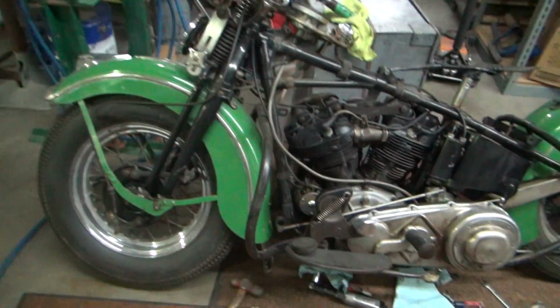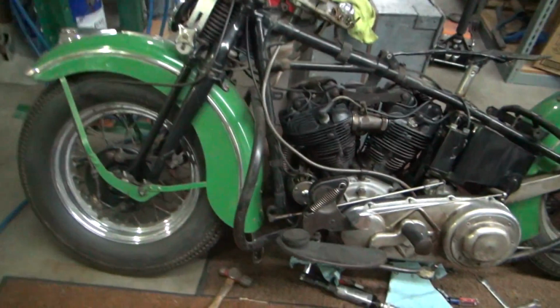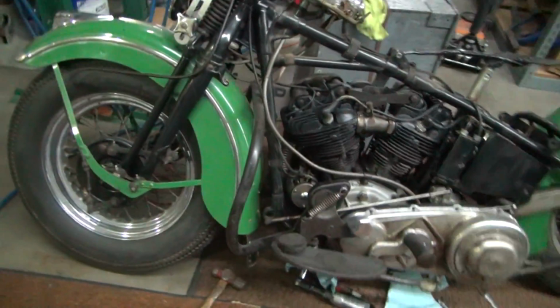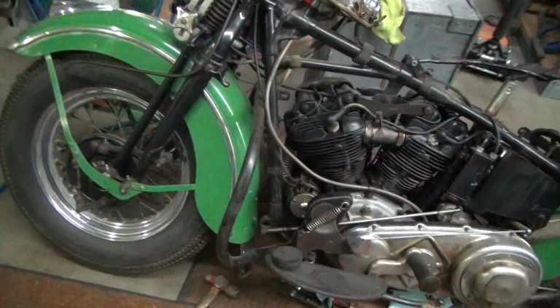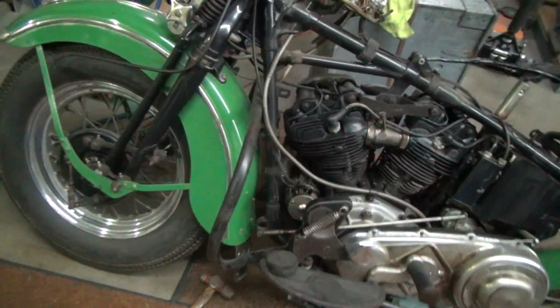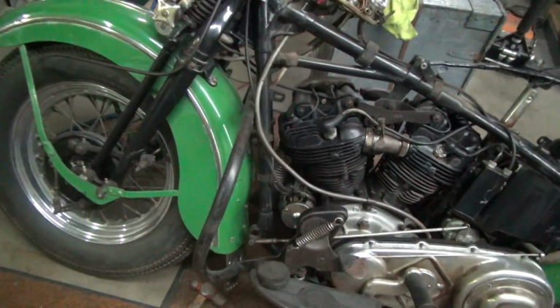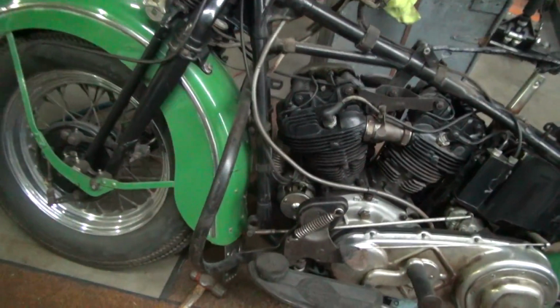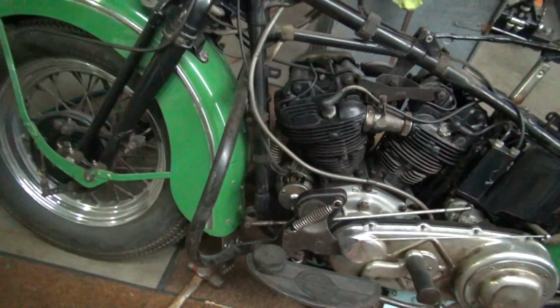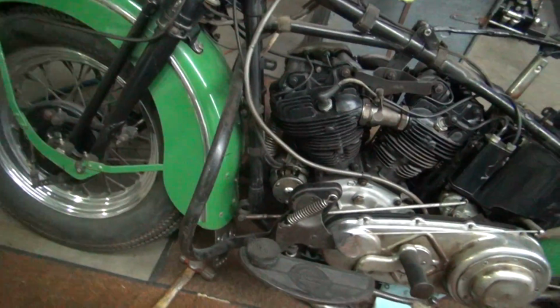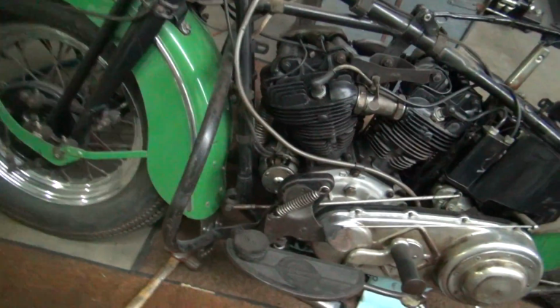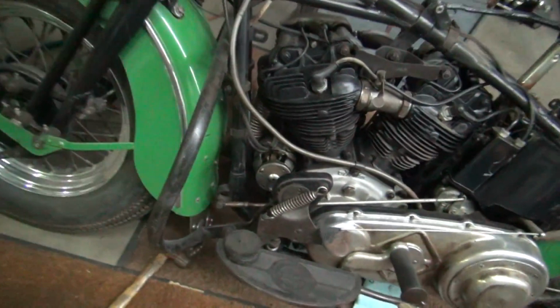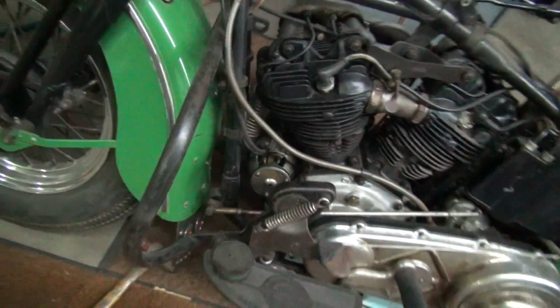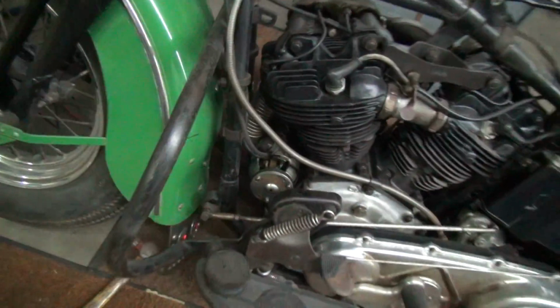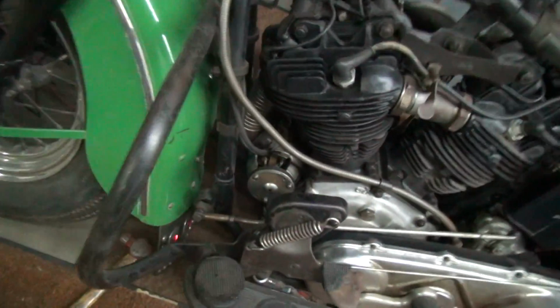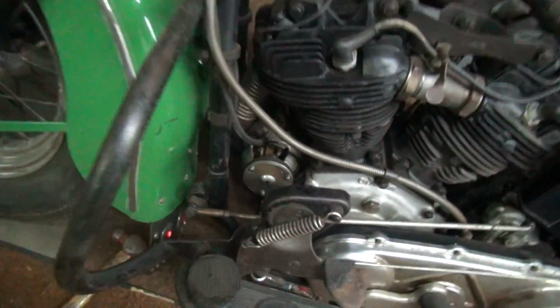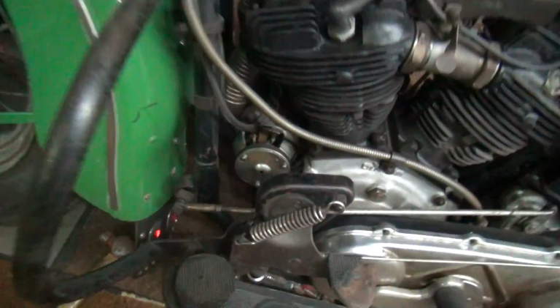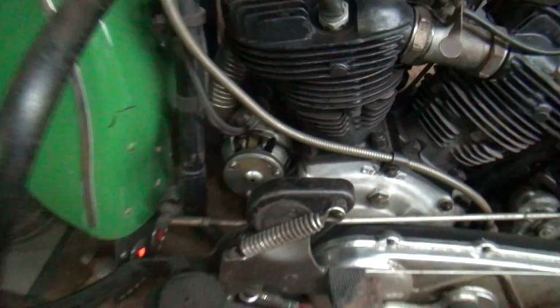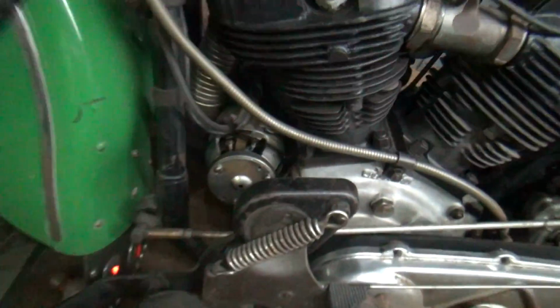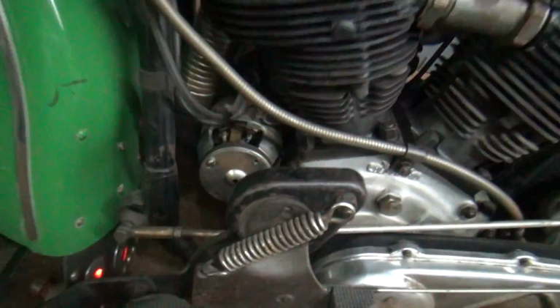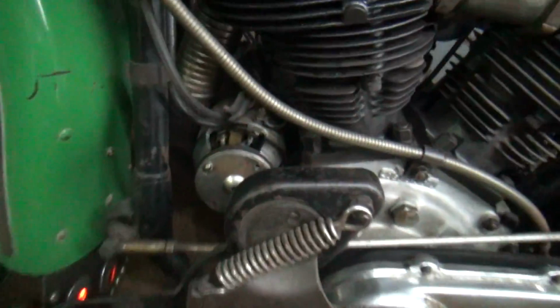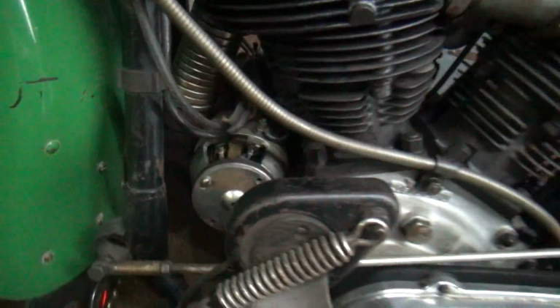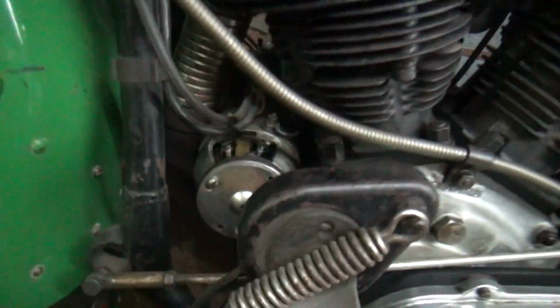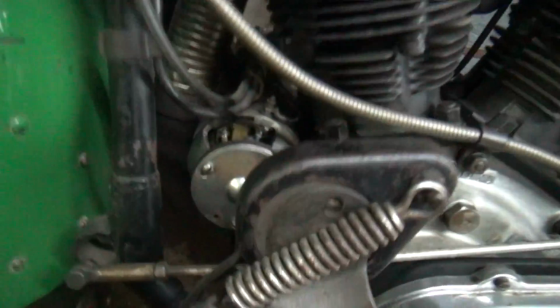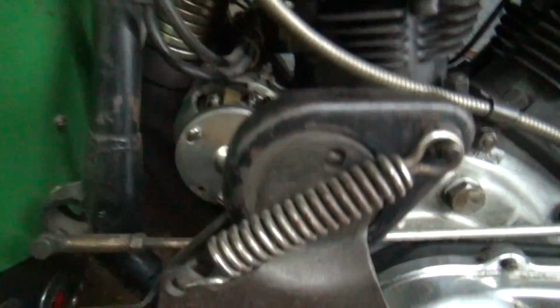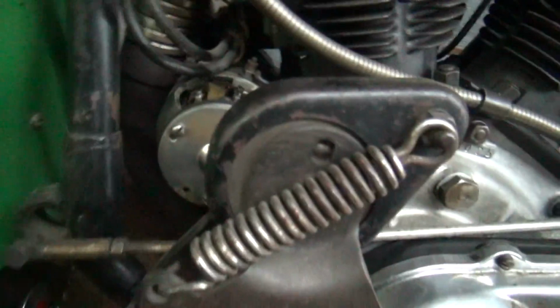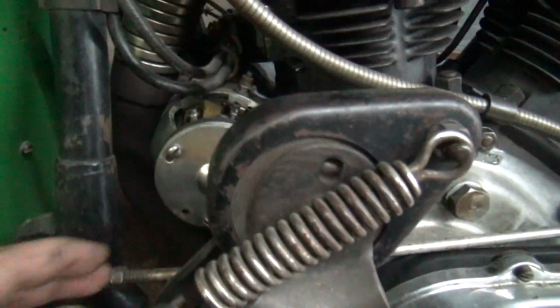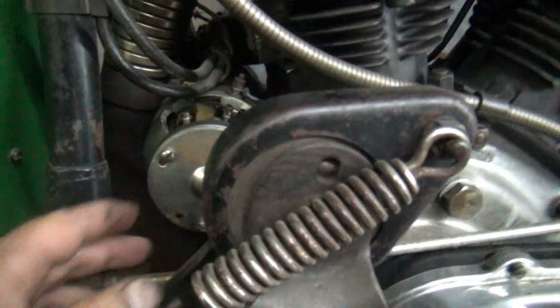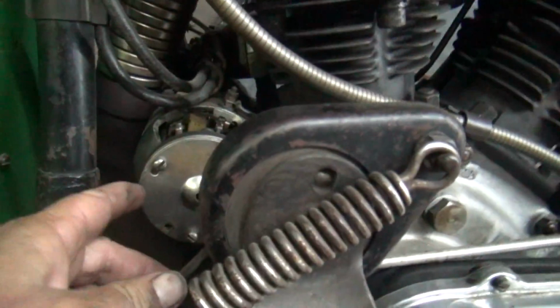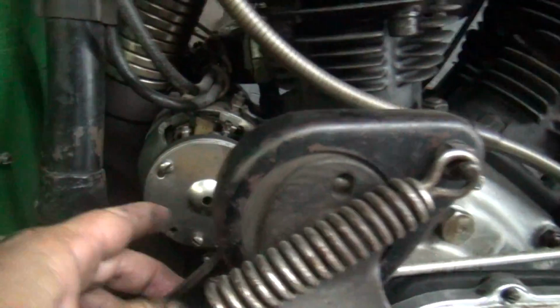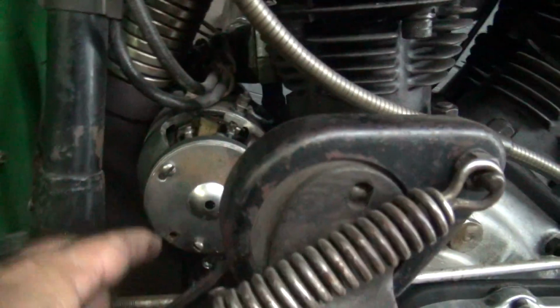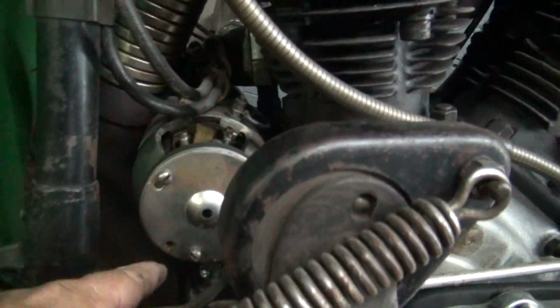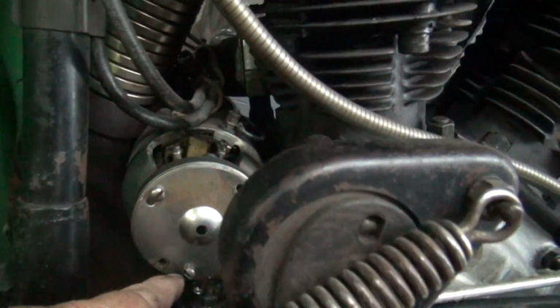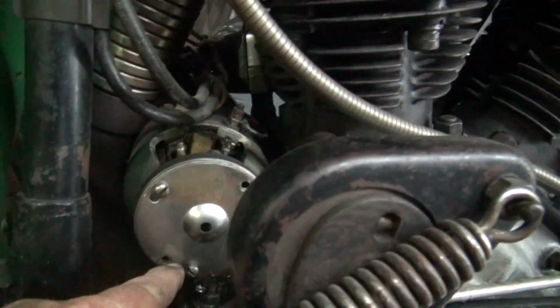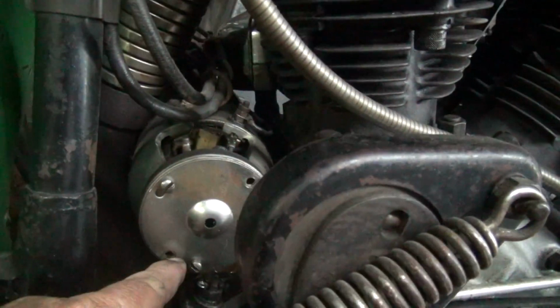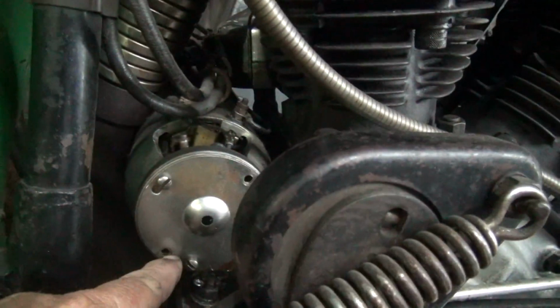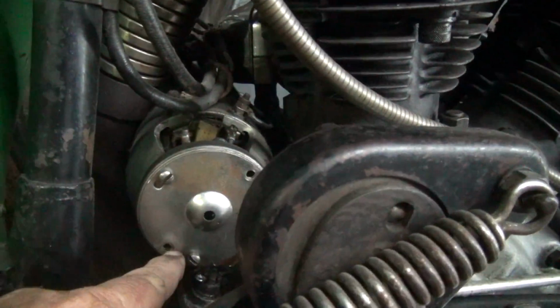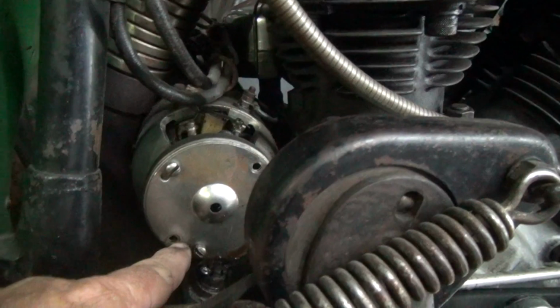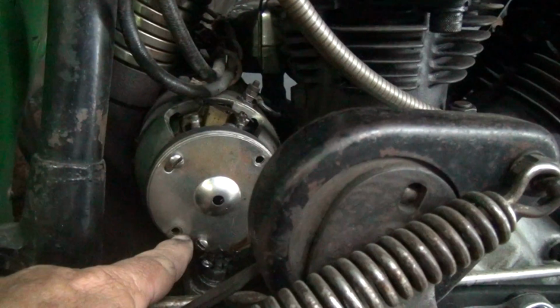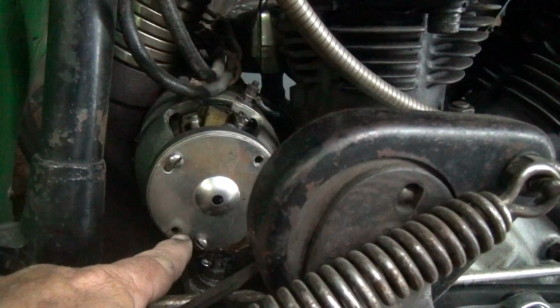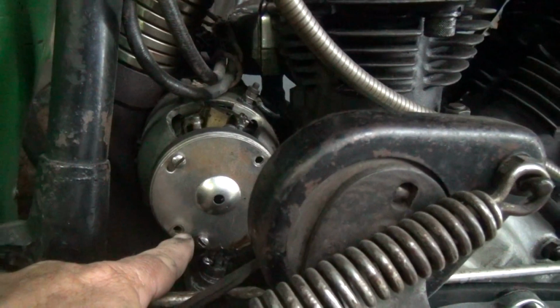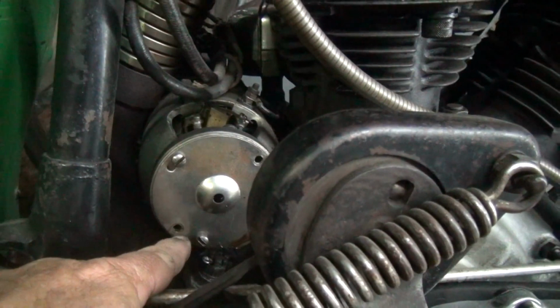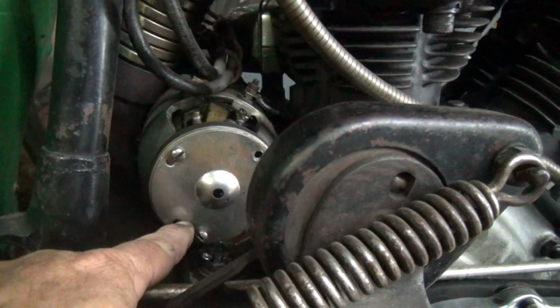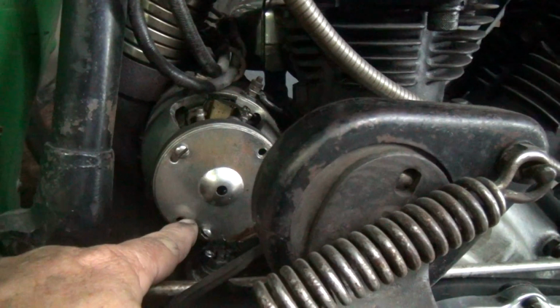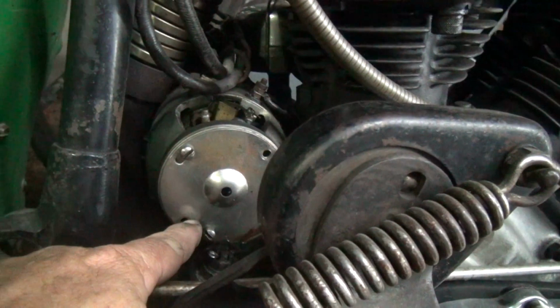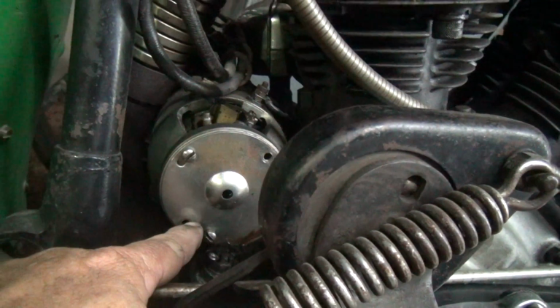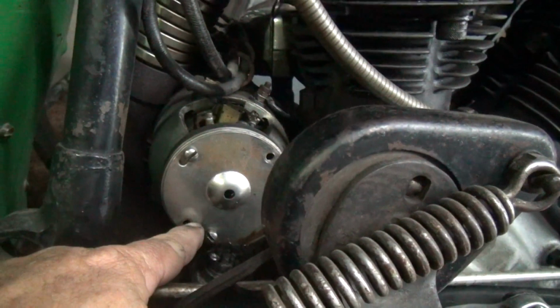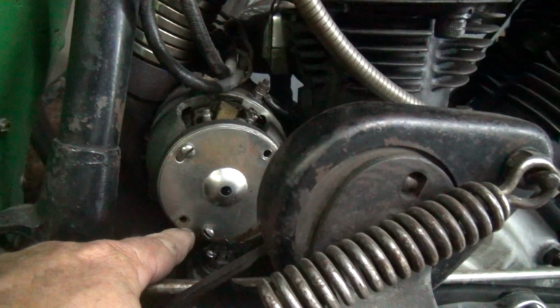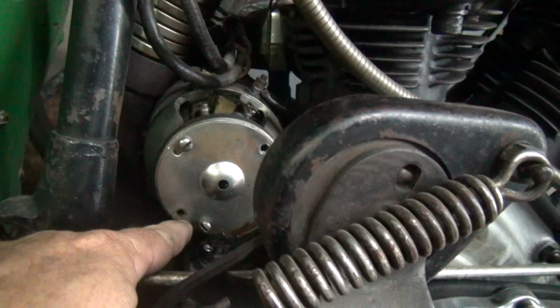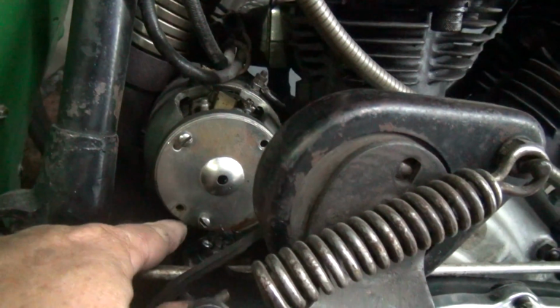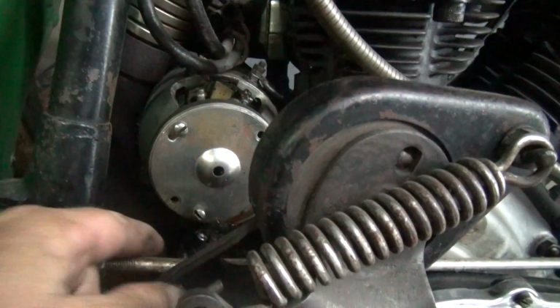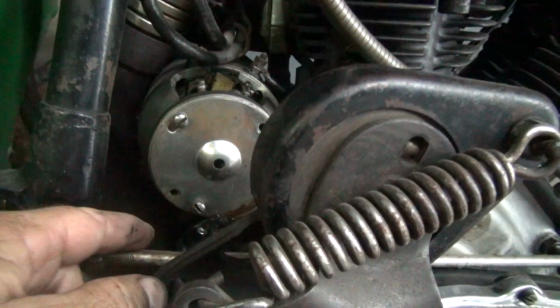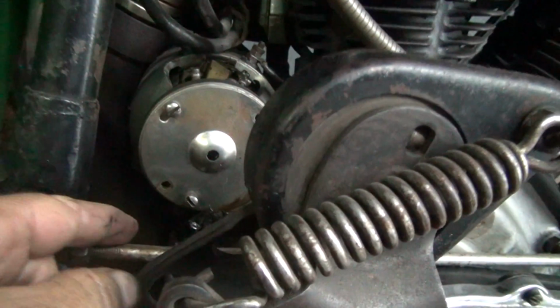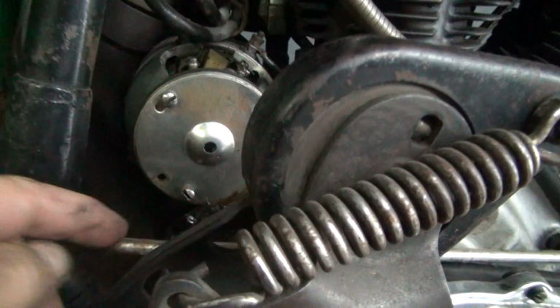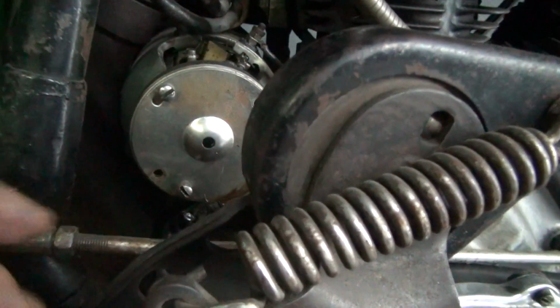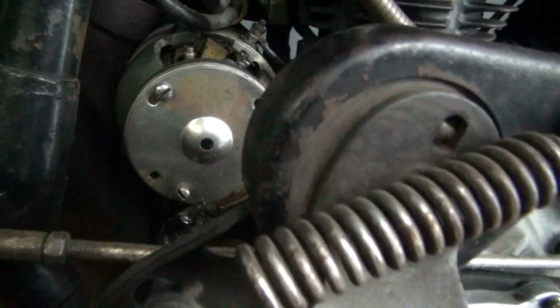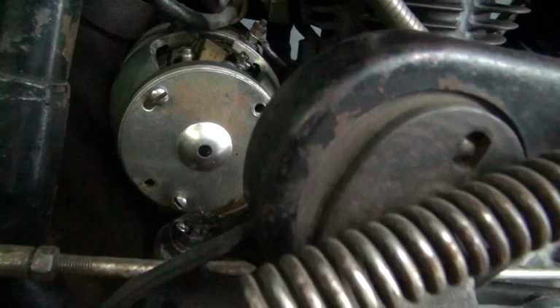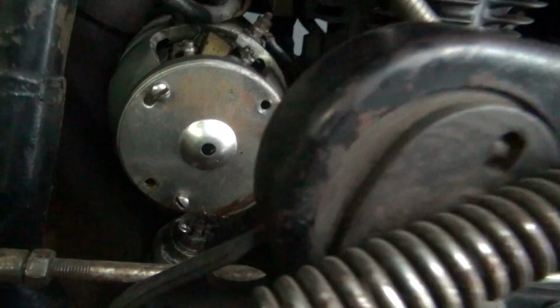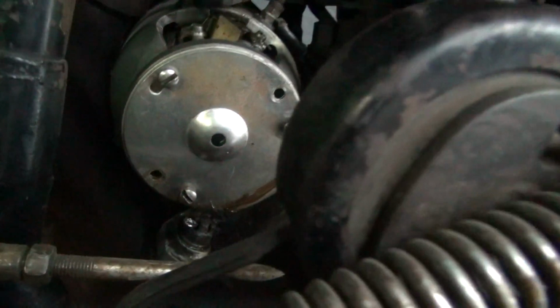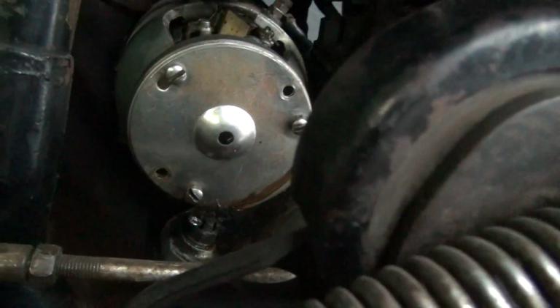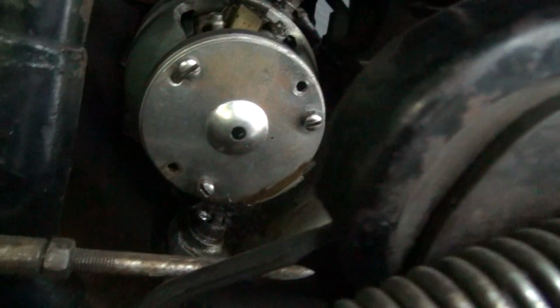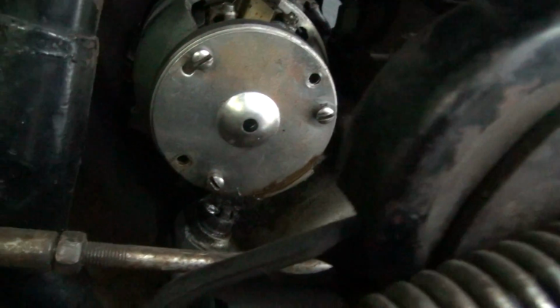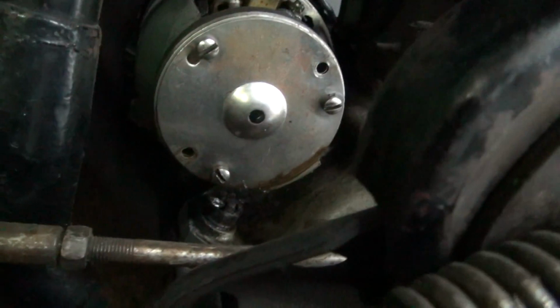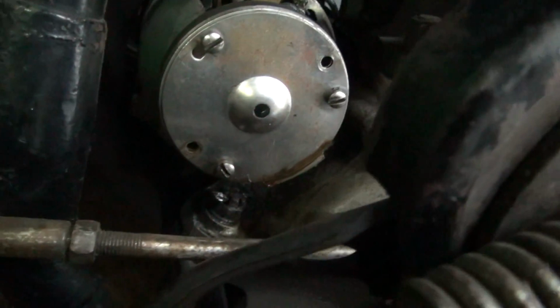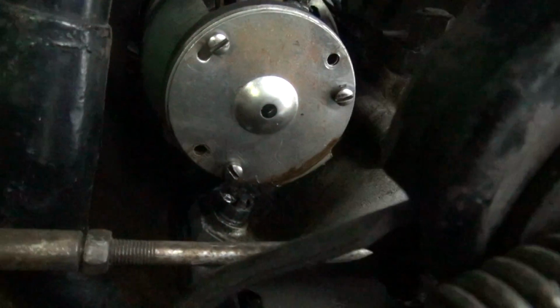We're here with Greeny and we pulled off the end of the generator, which is just two screws — the little cover there — which is like brand new.